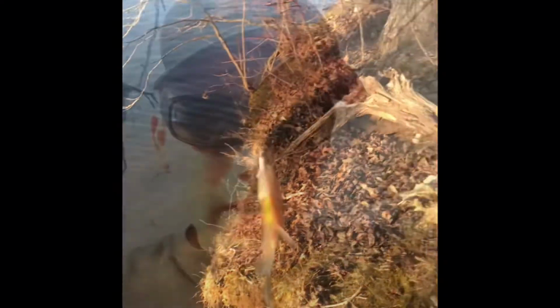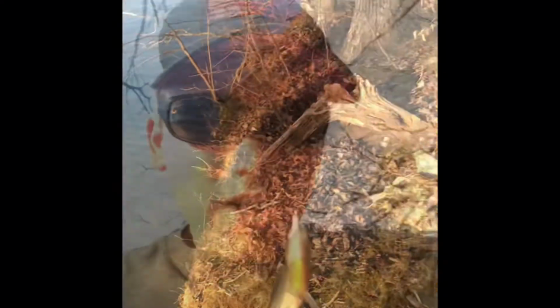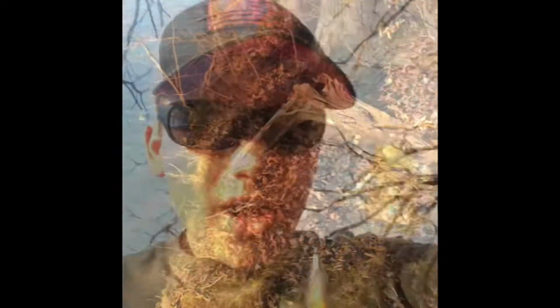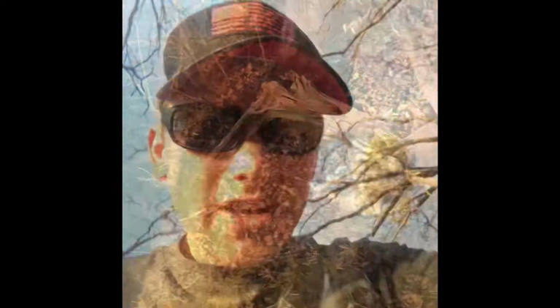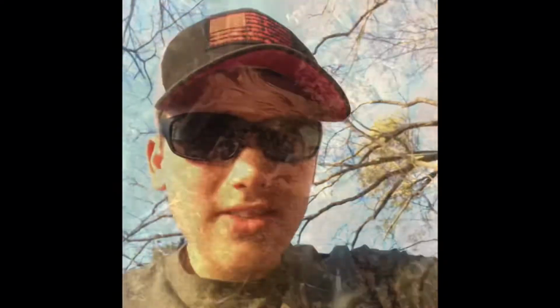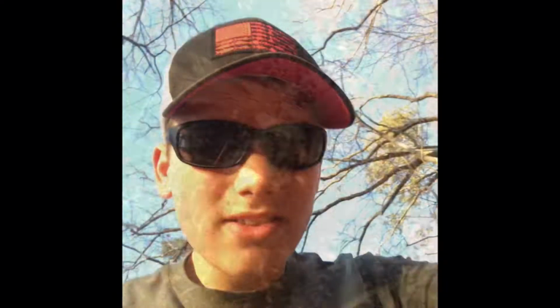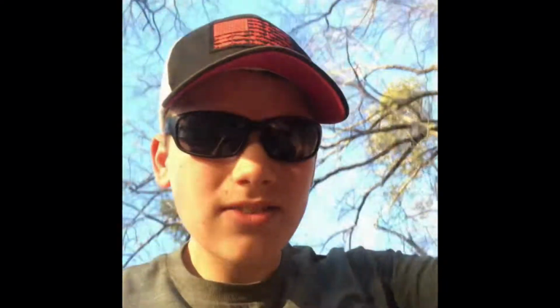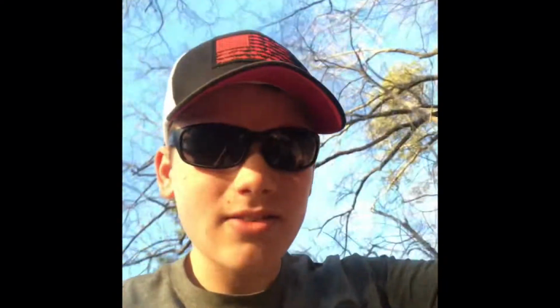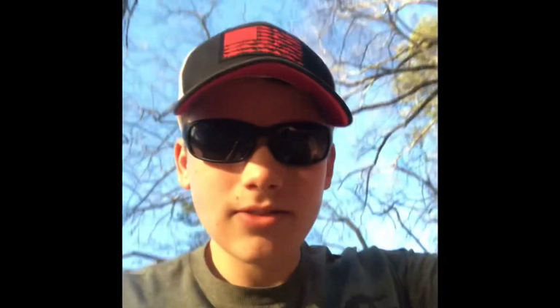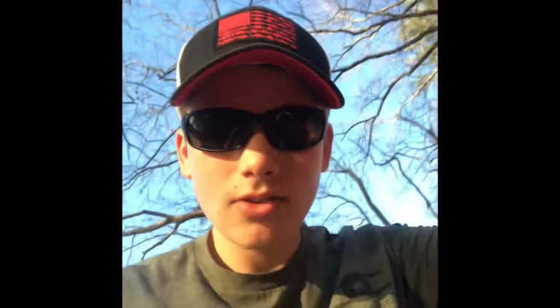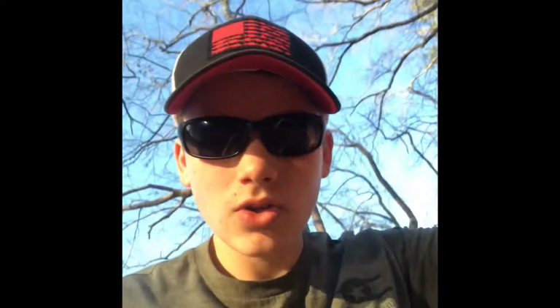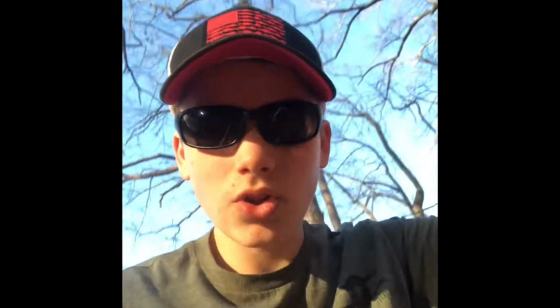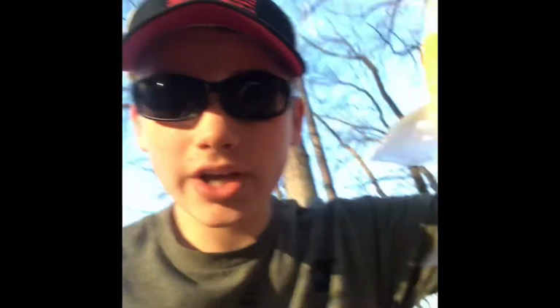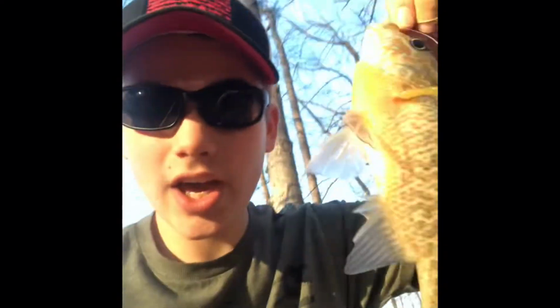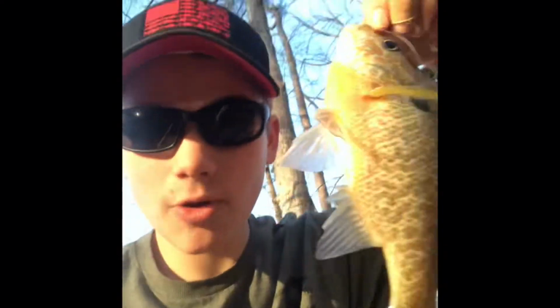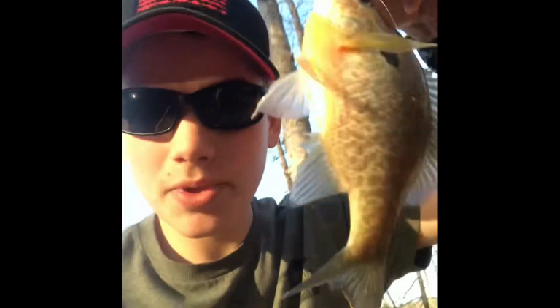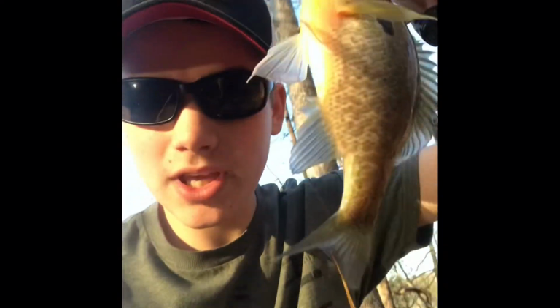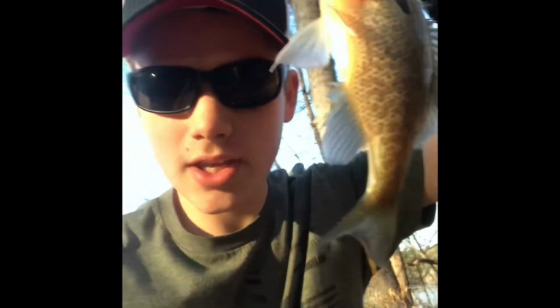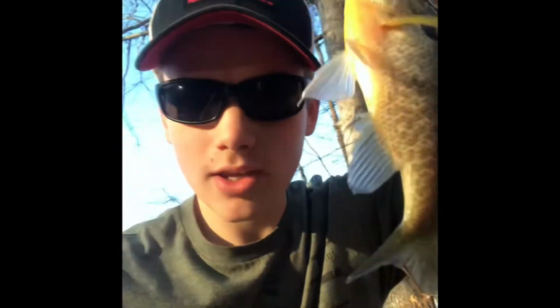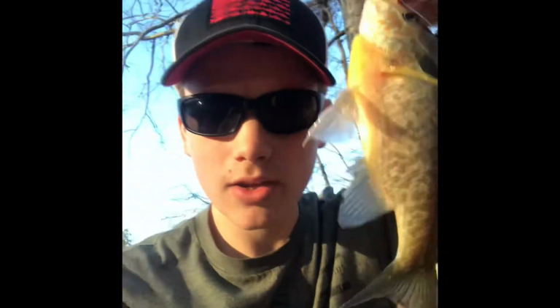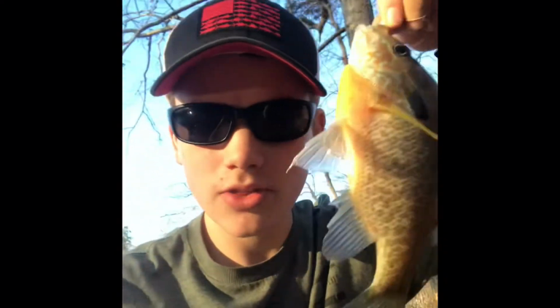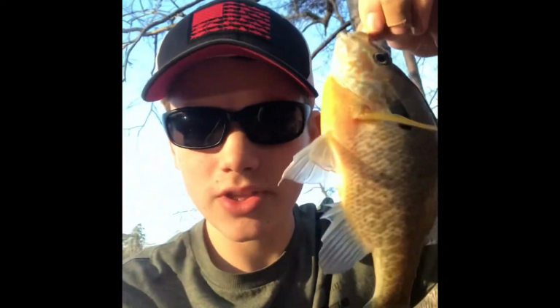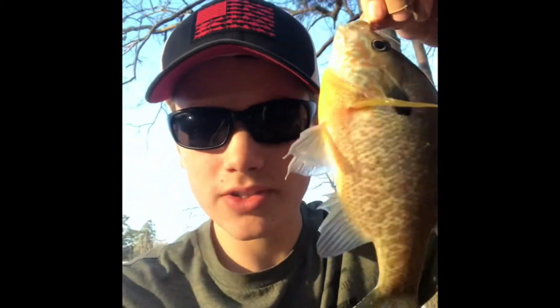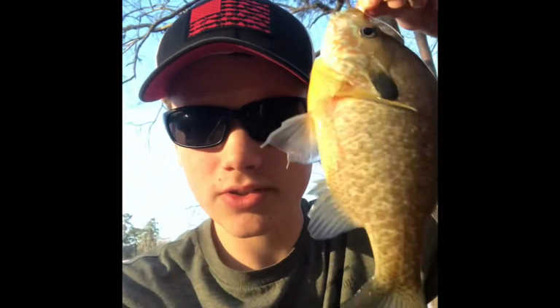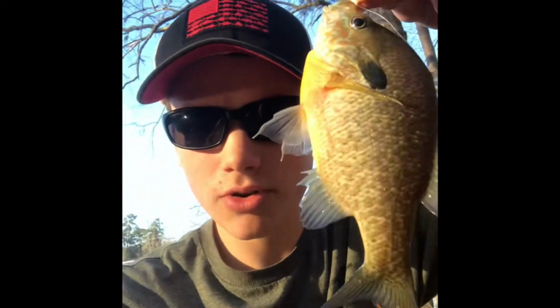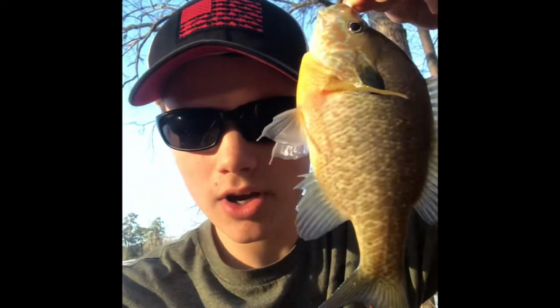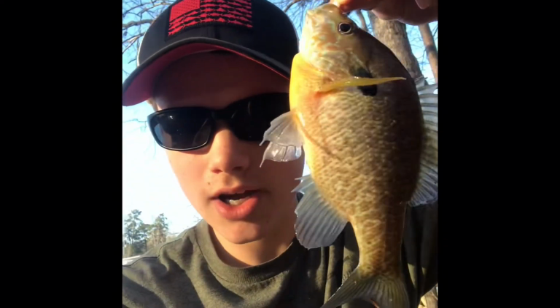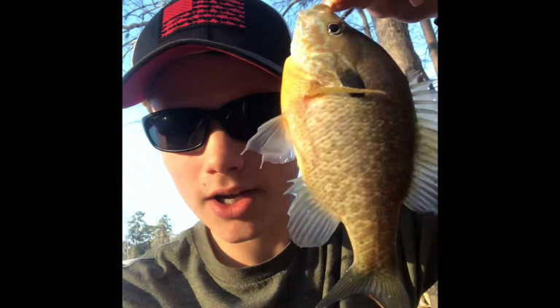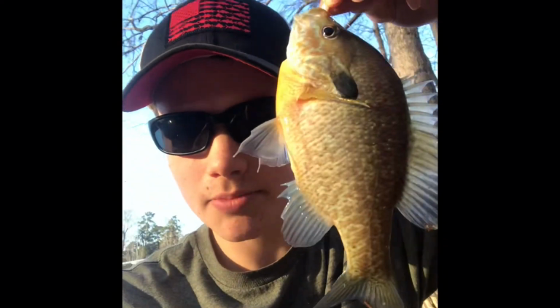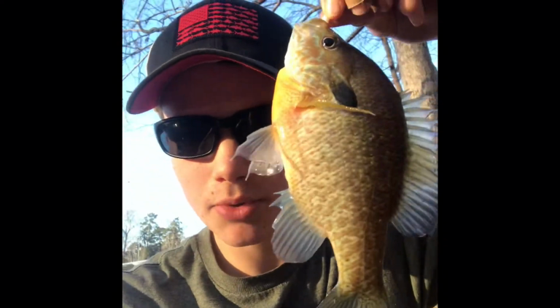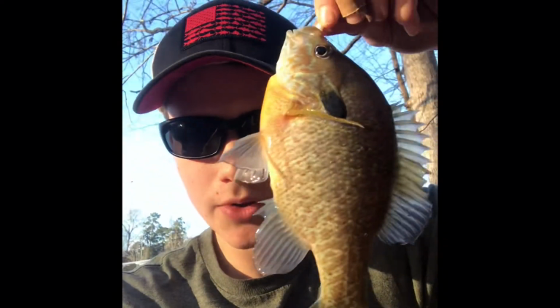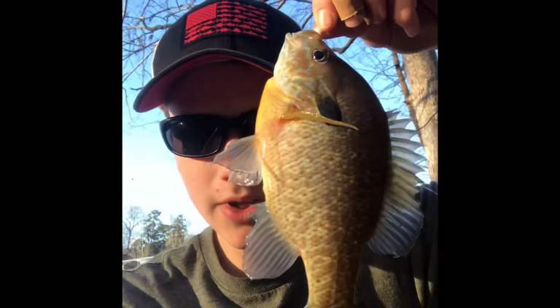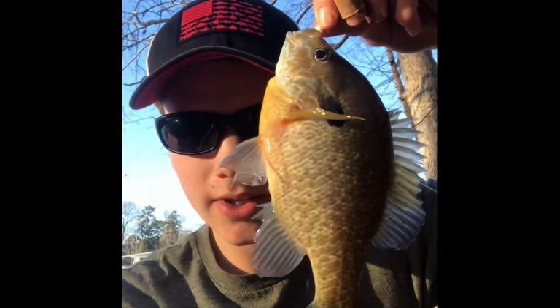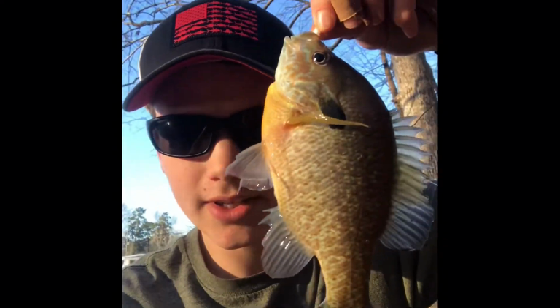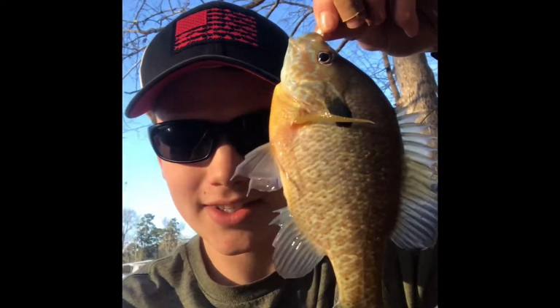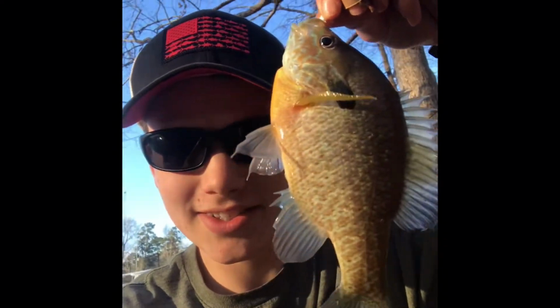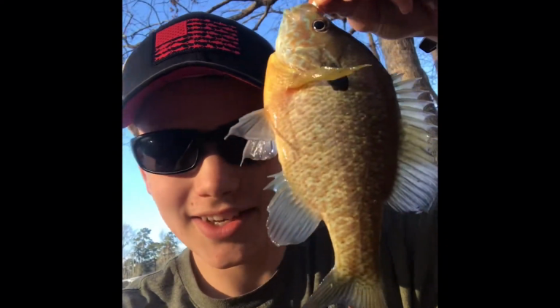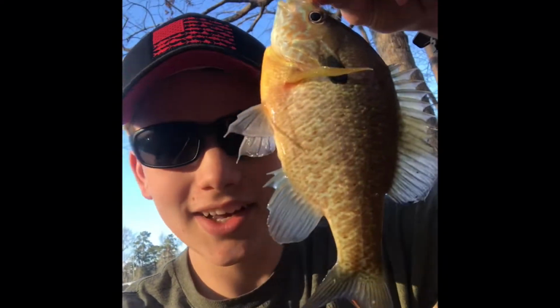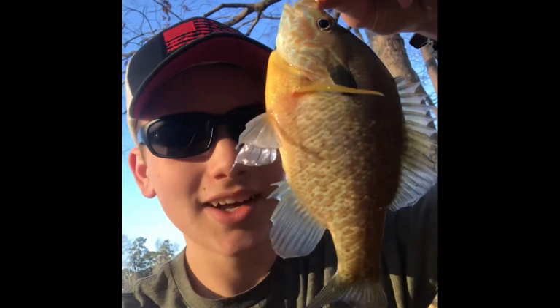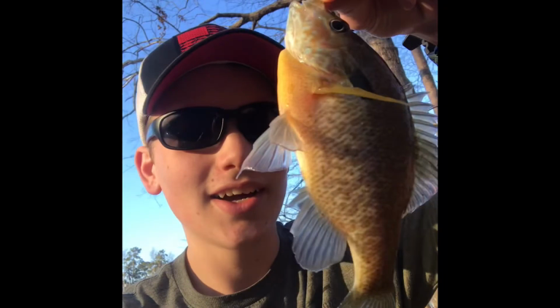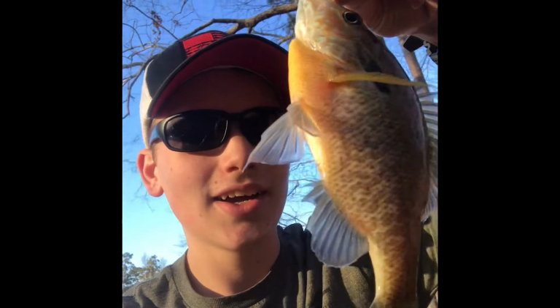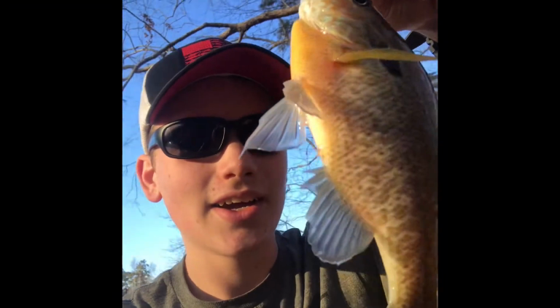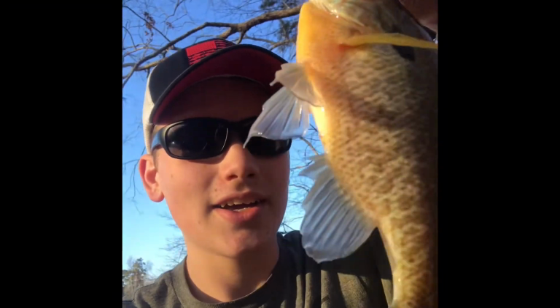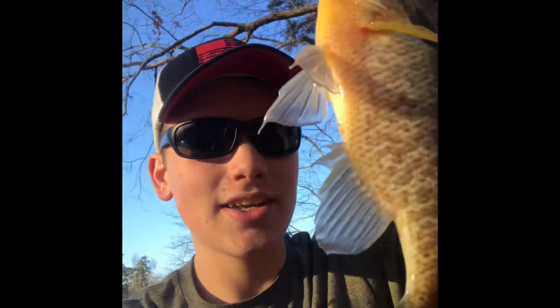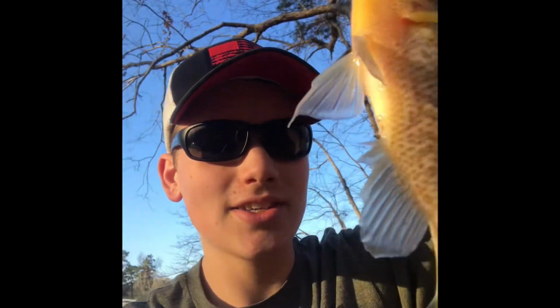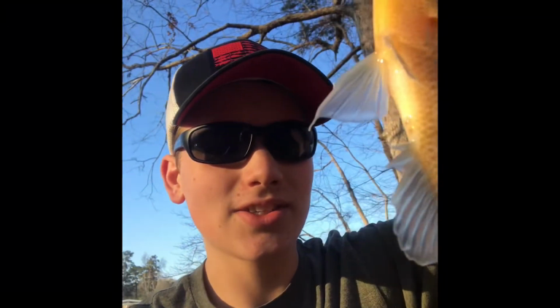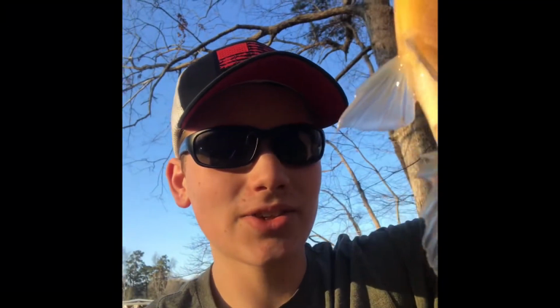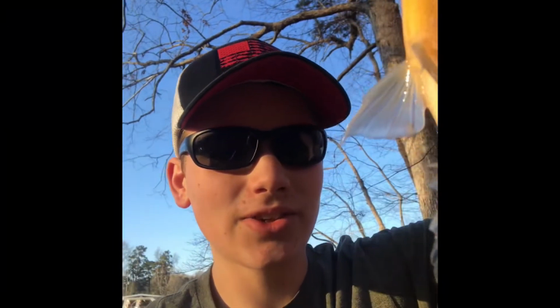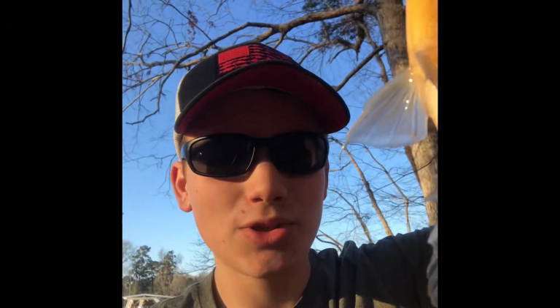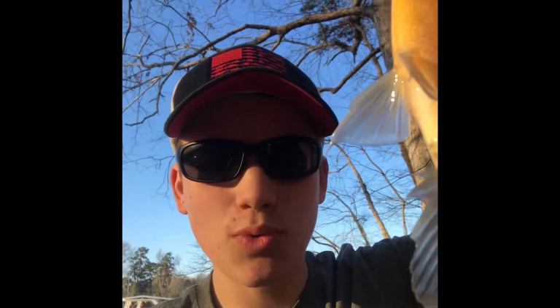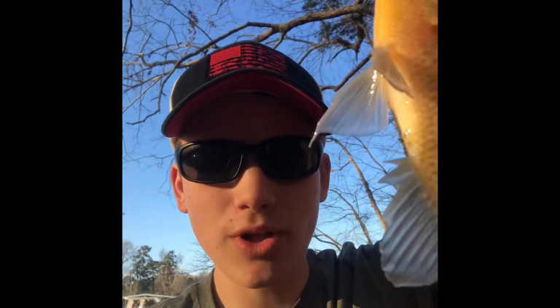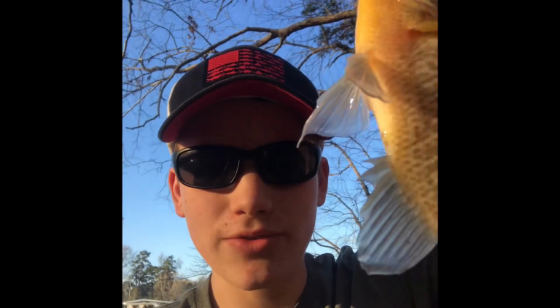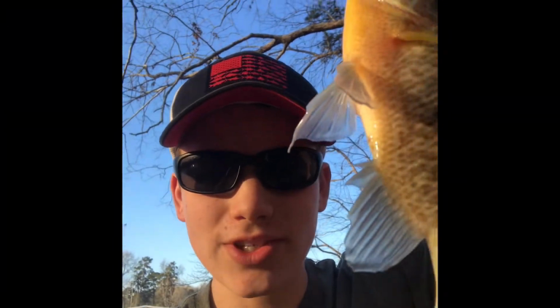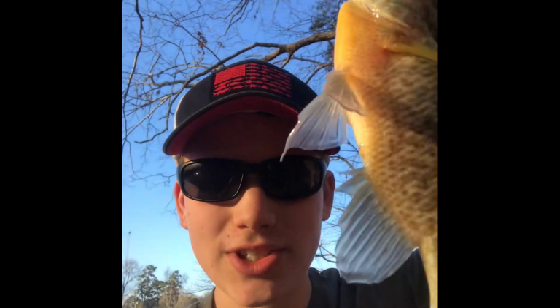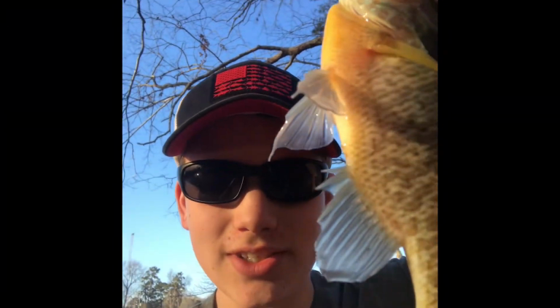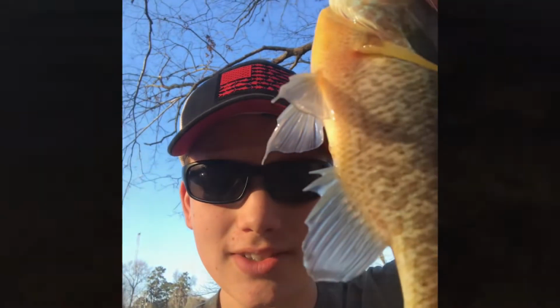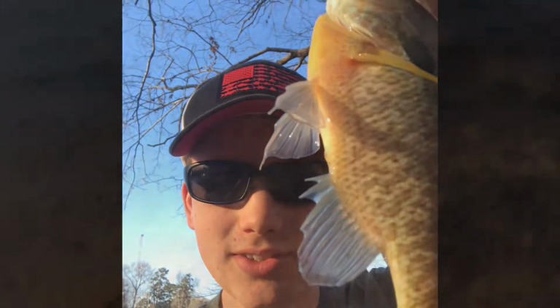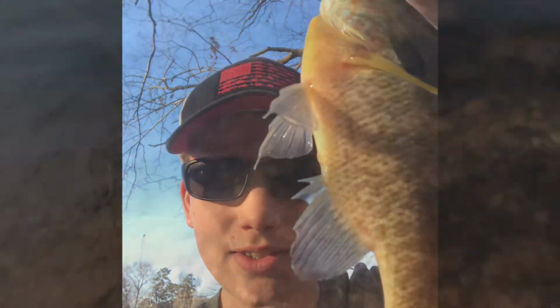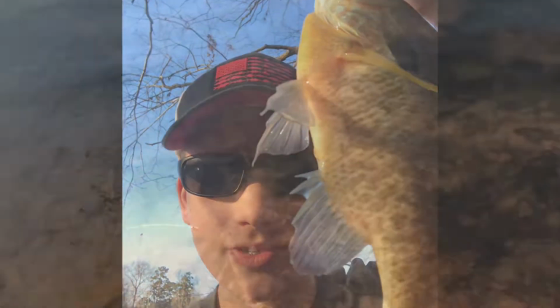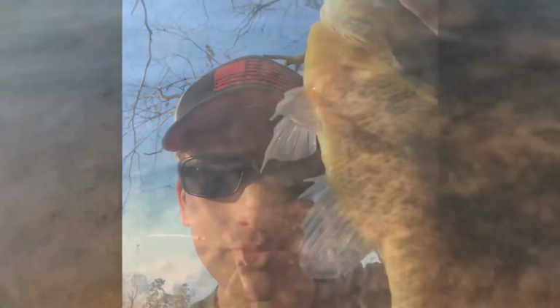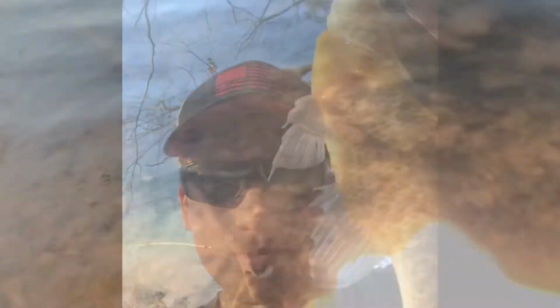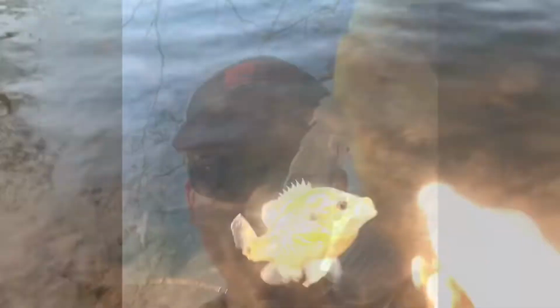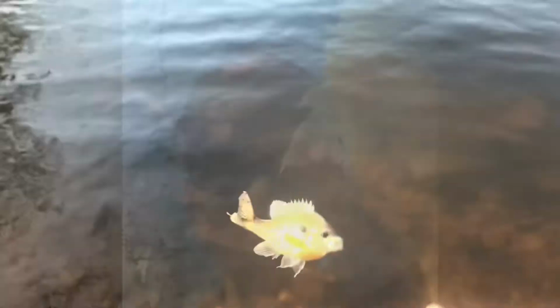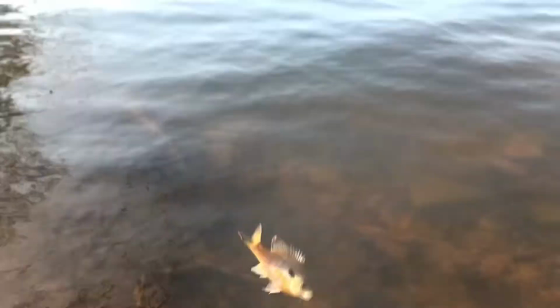Guys, look how big this bluegill is — it is literally 12 inches. Bye, buddy.